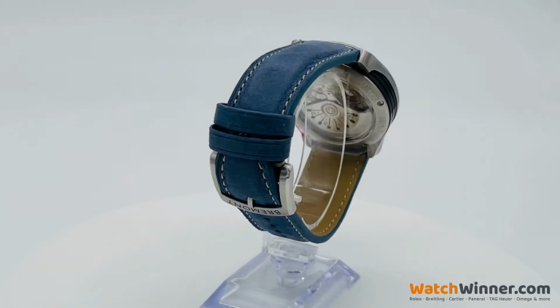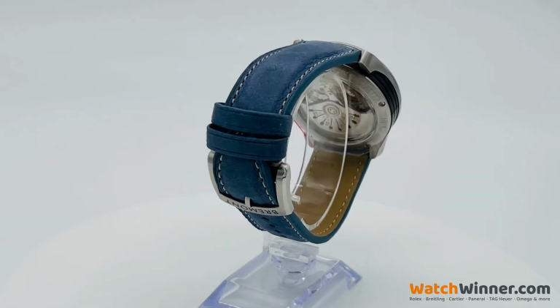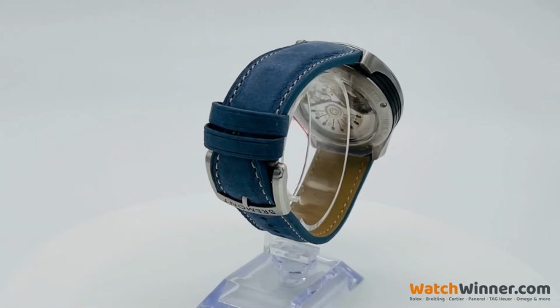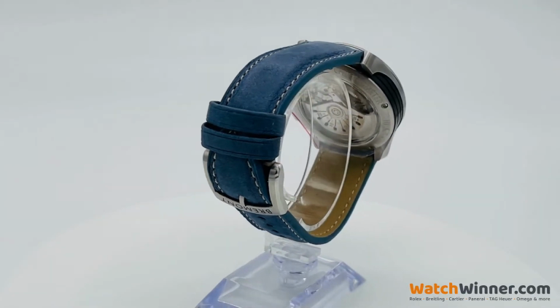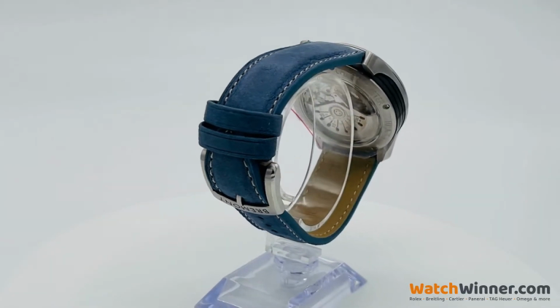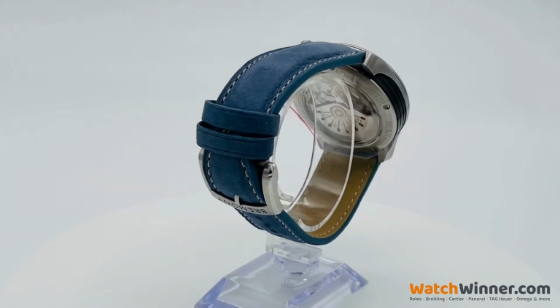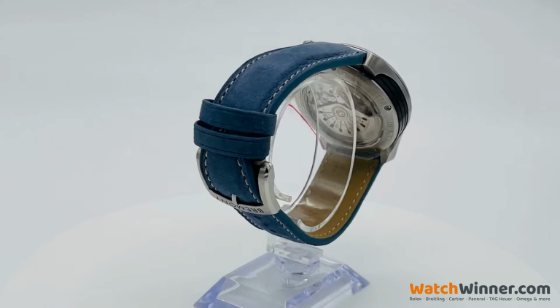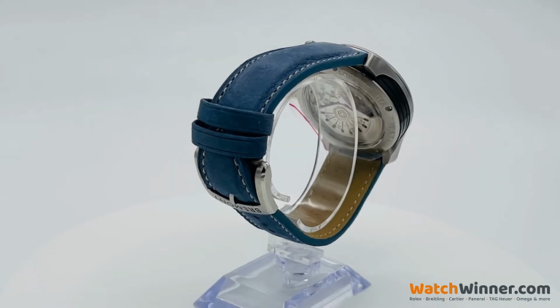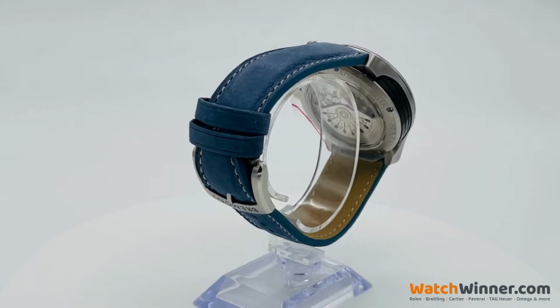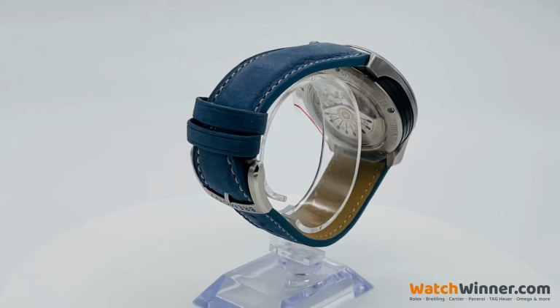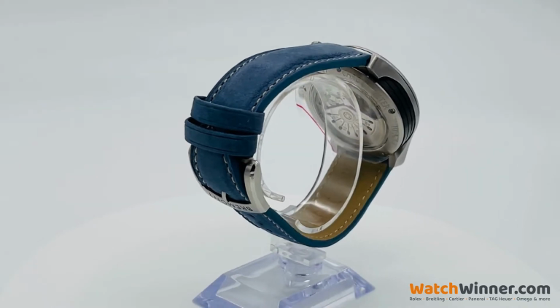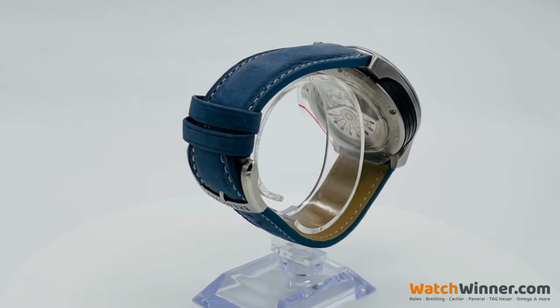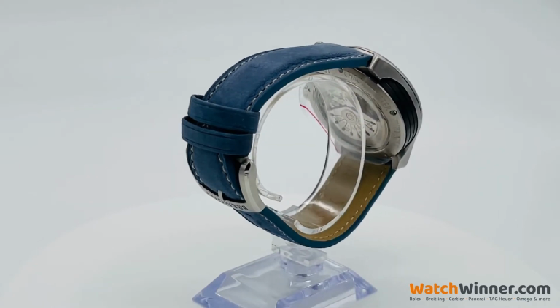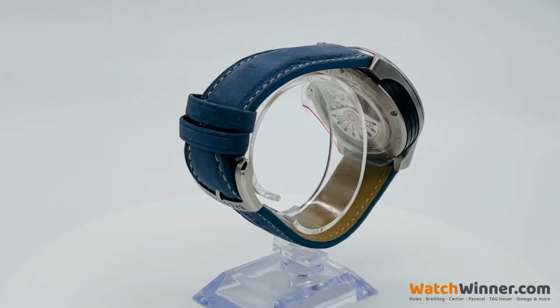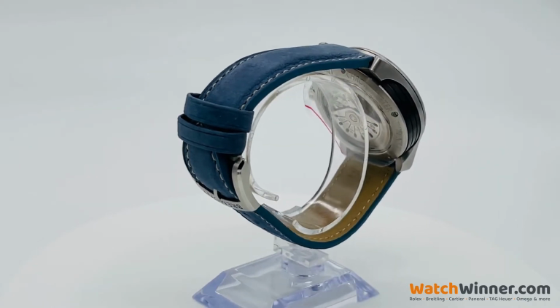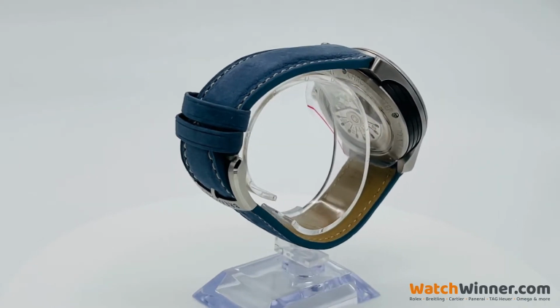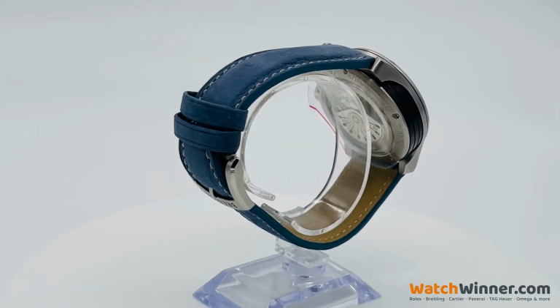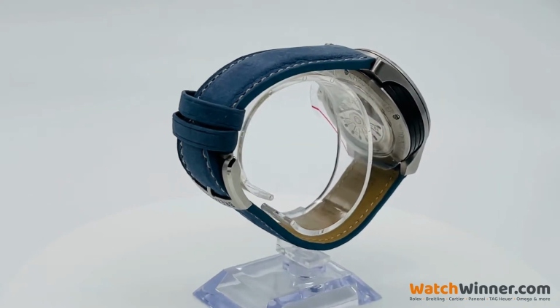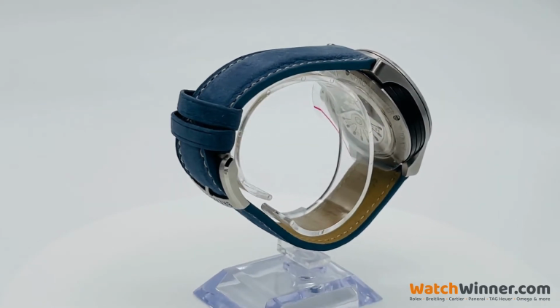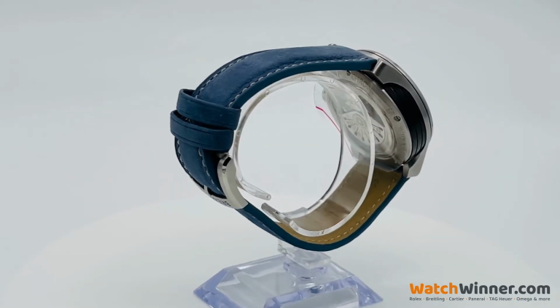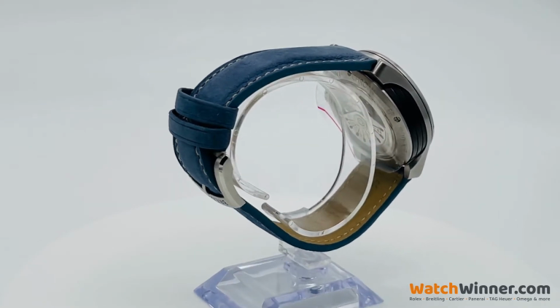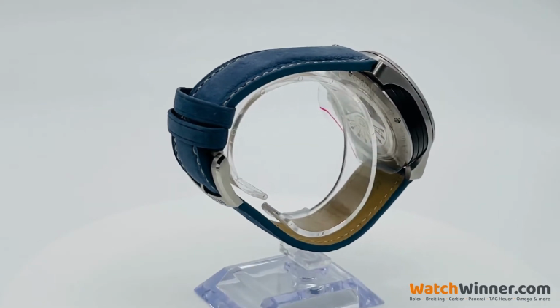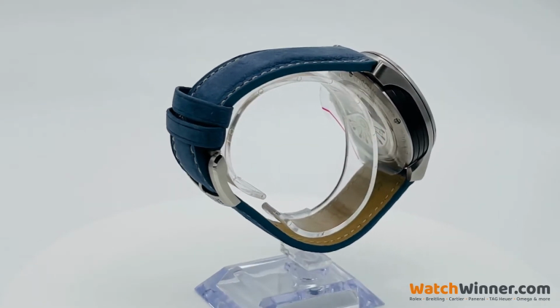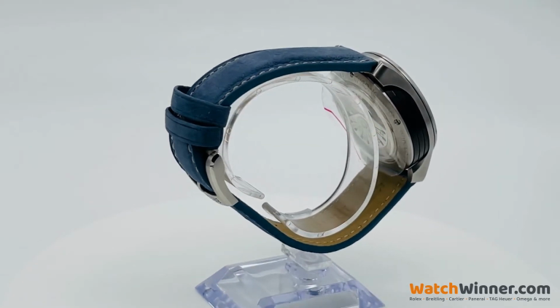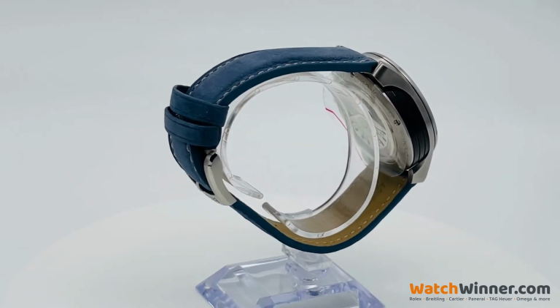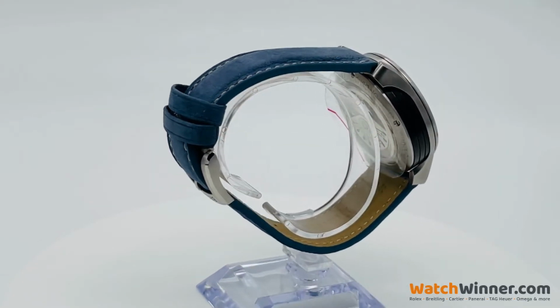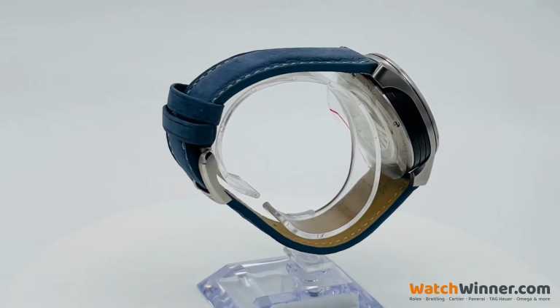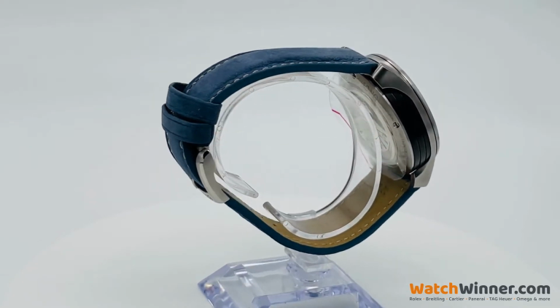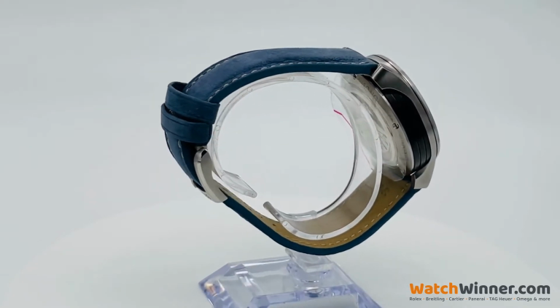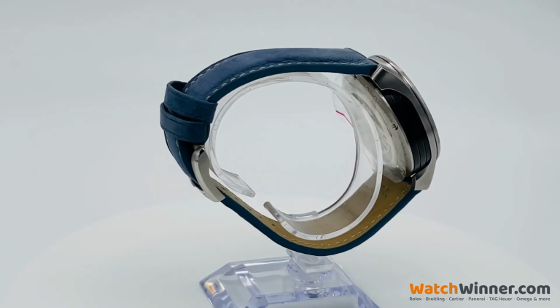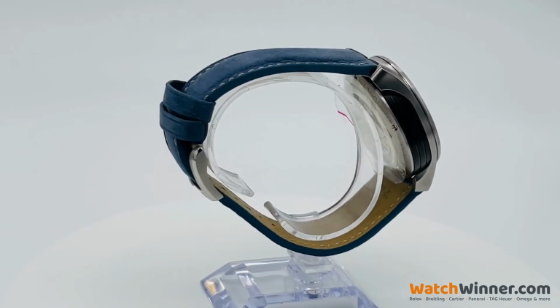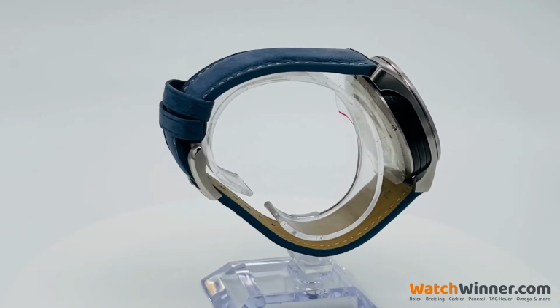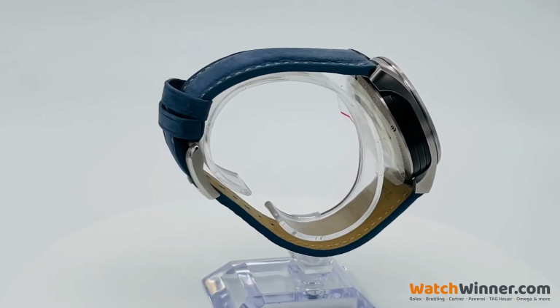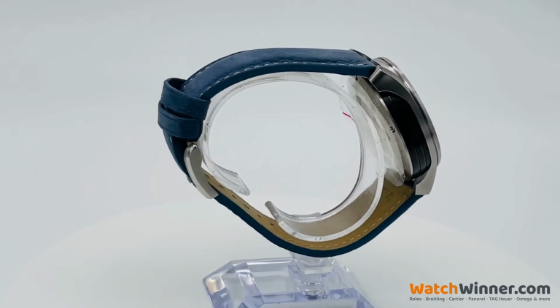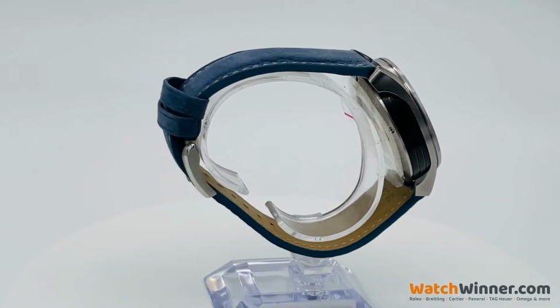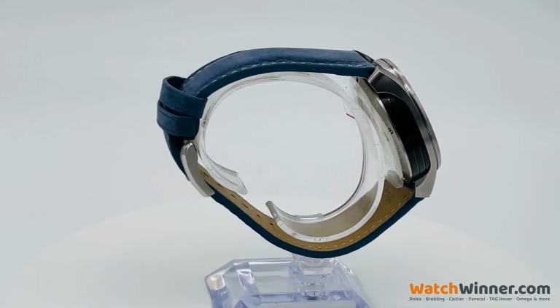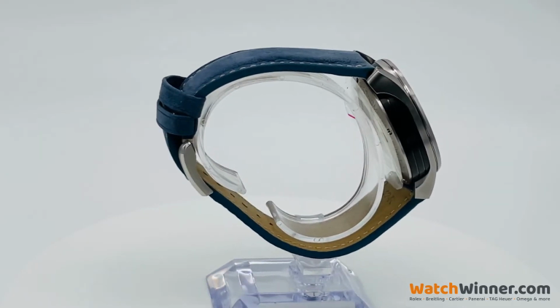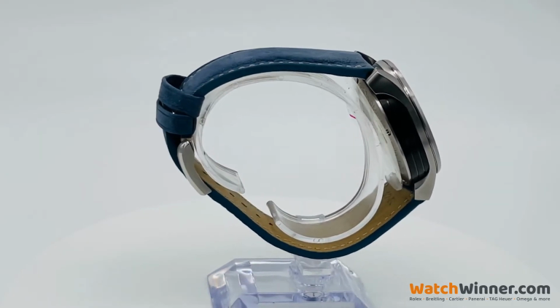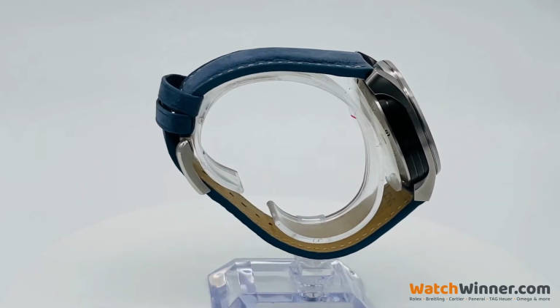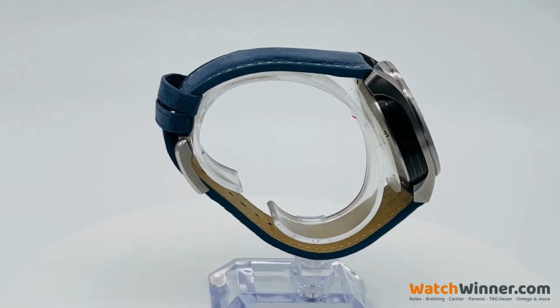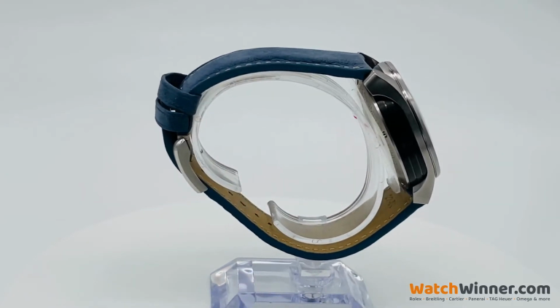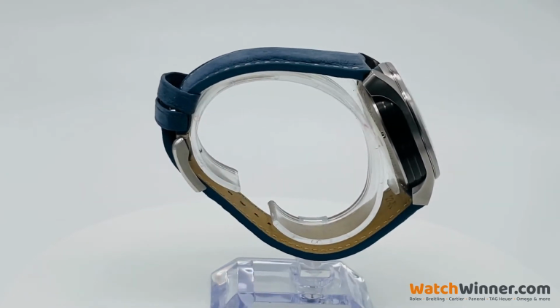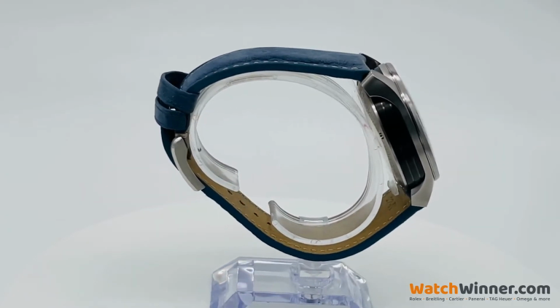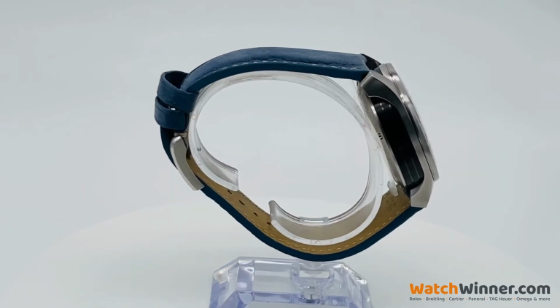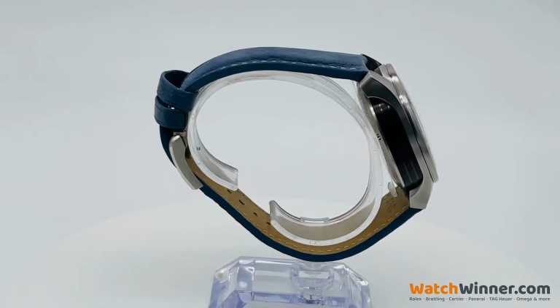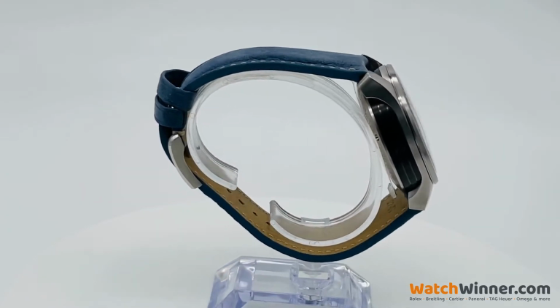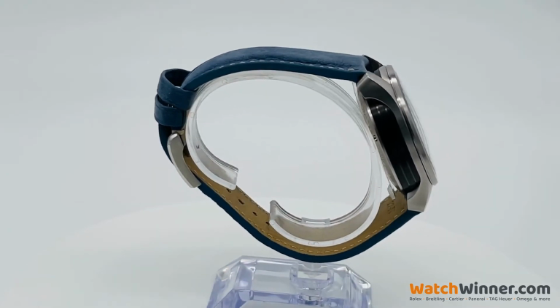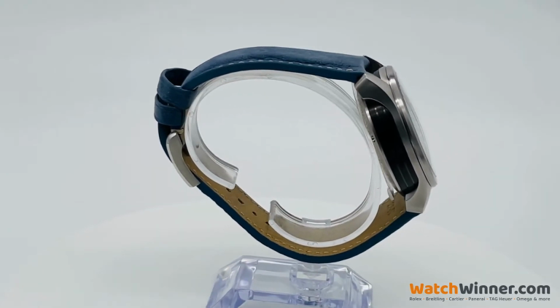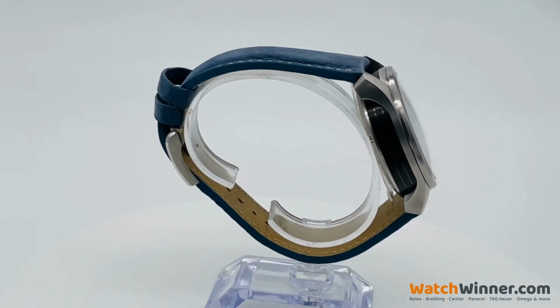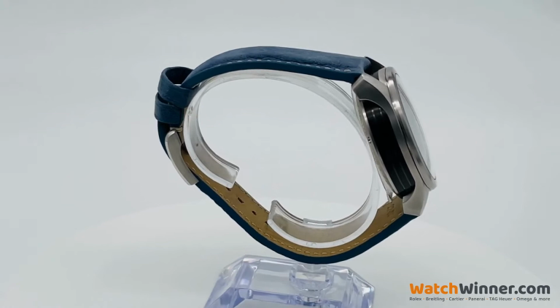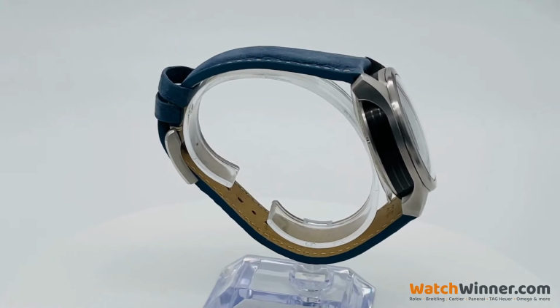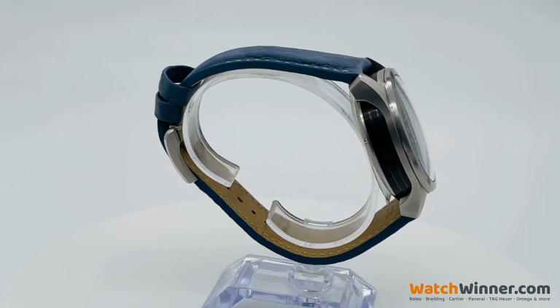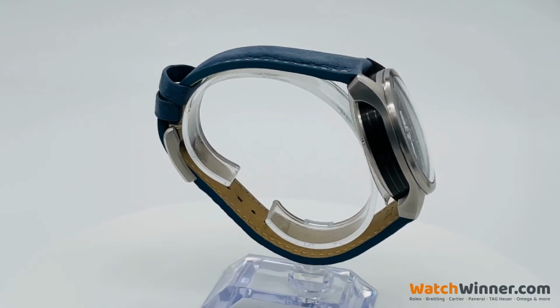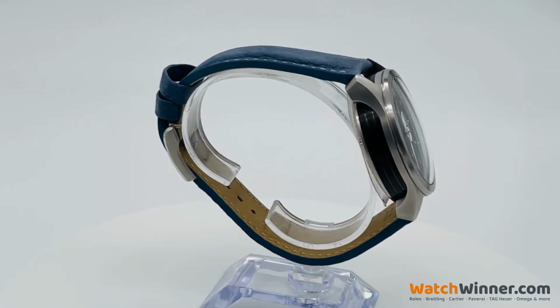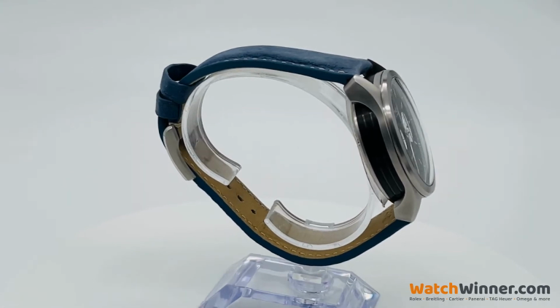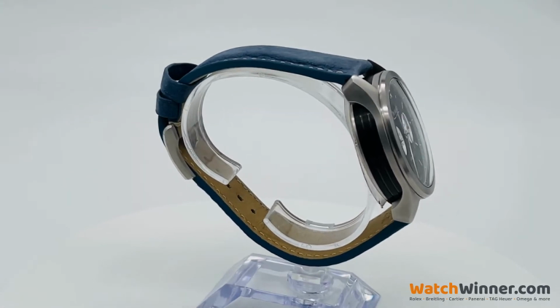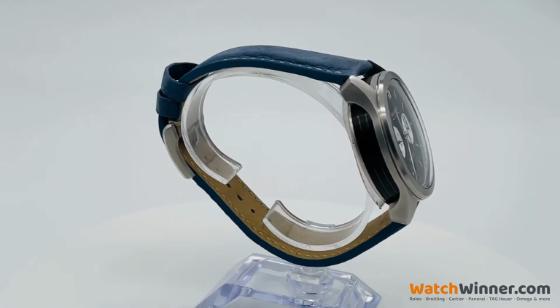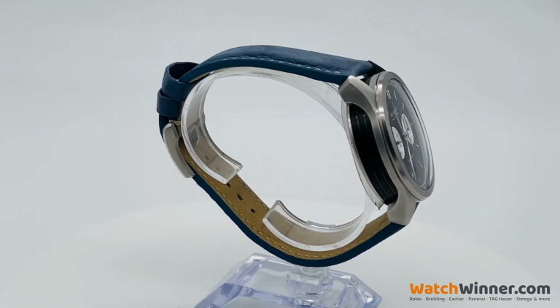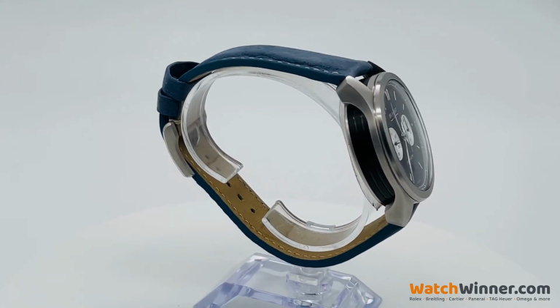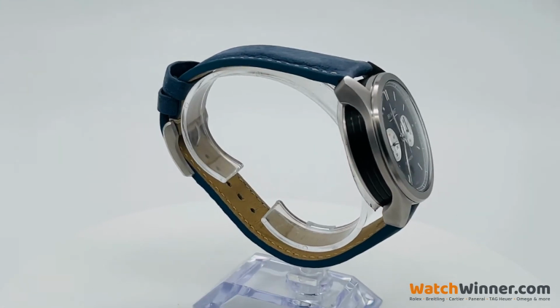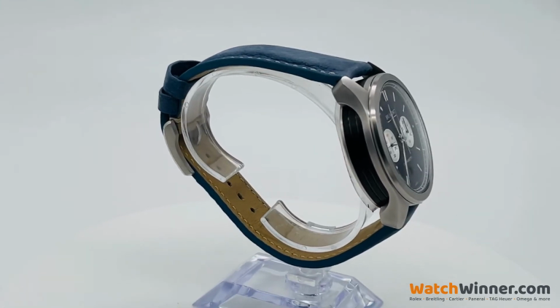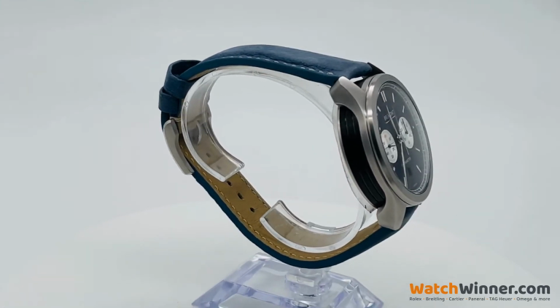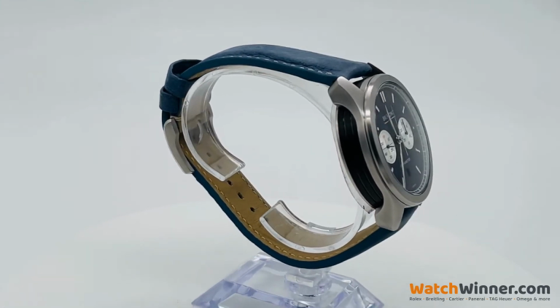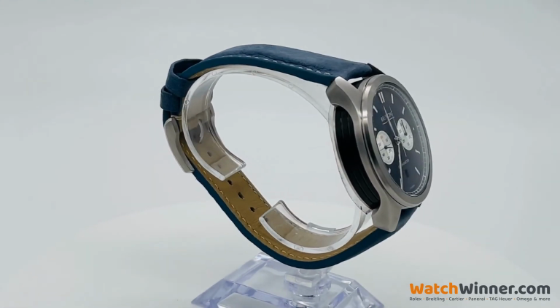Bremont's timepieces are inspired by a love of flying historic aircrafts, watches and all things mechanical.